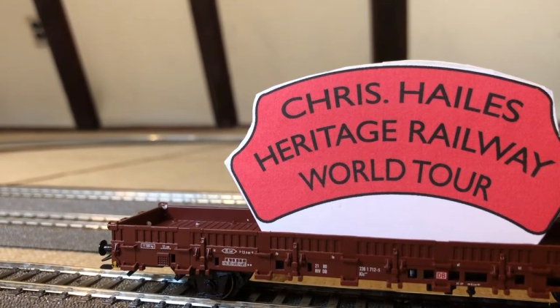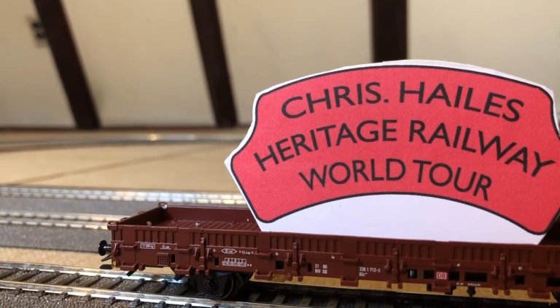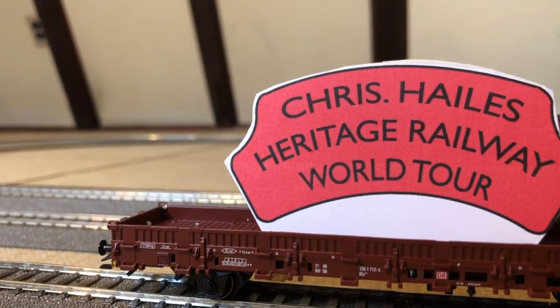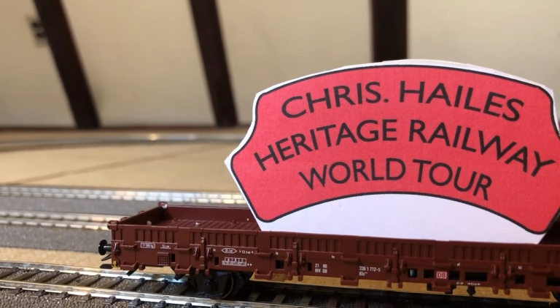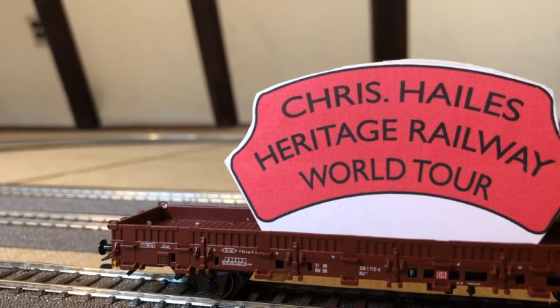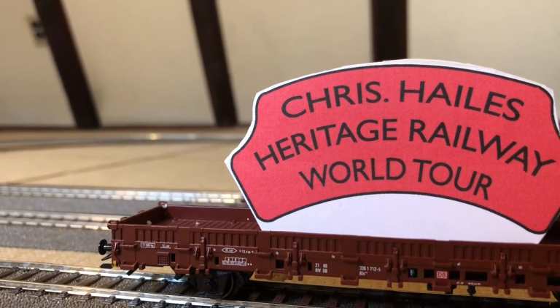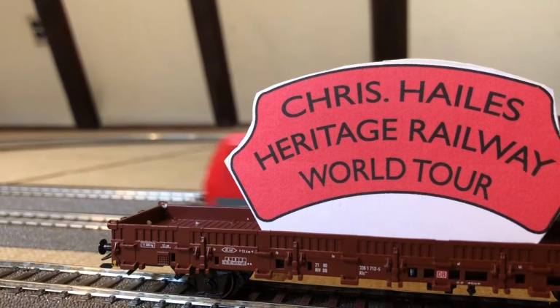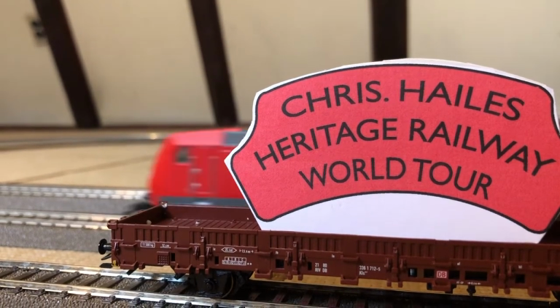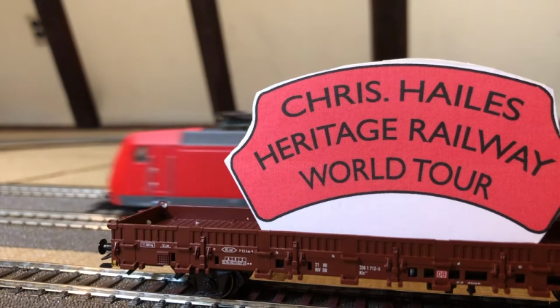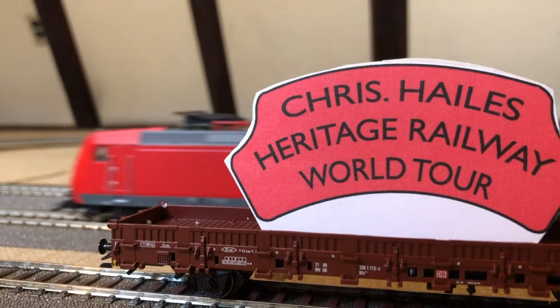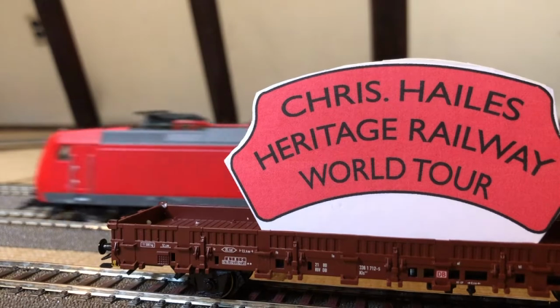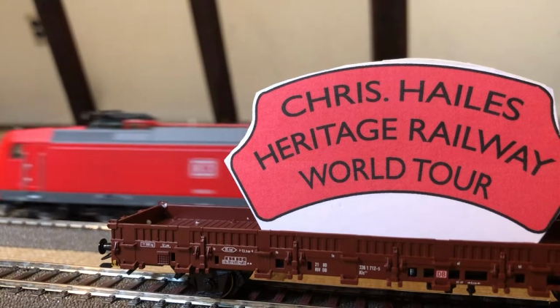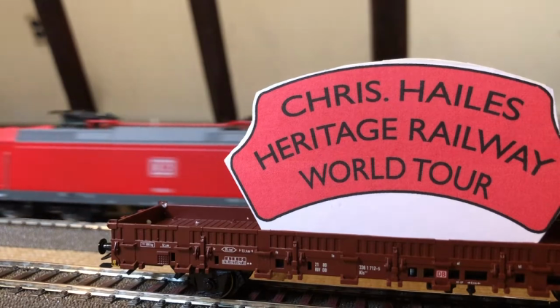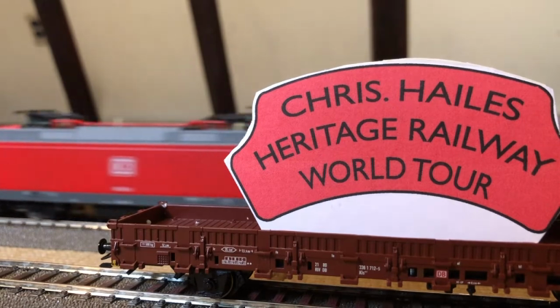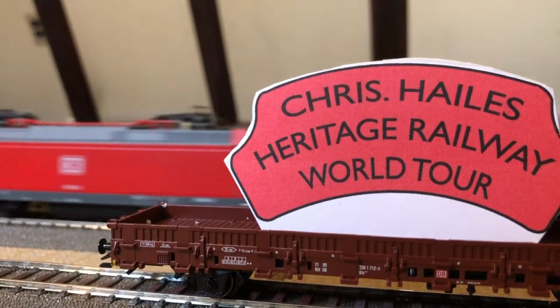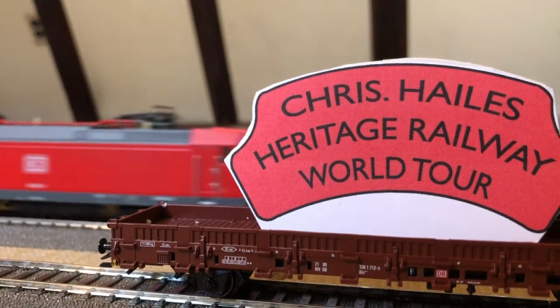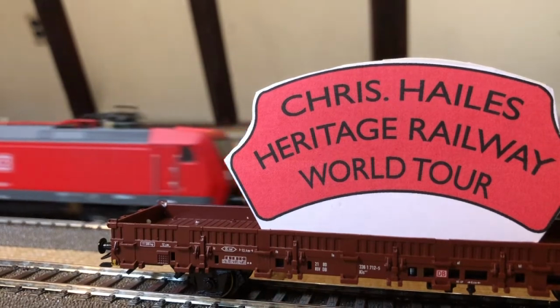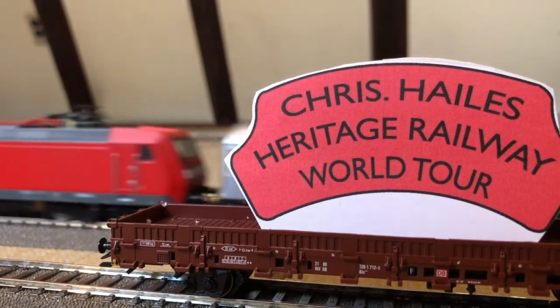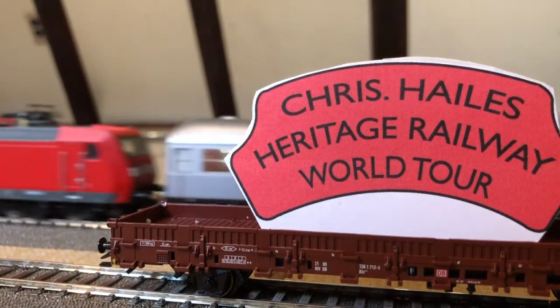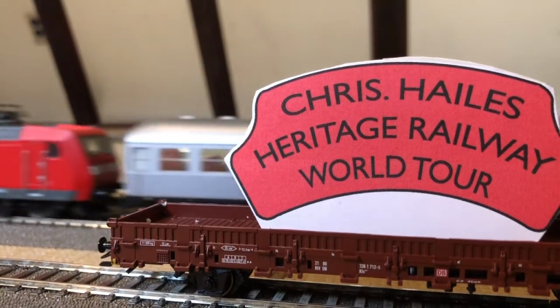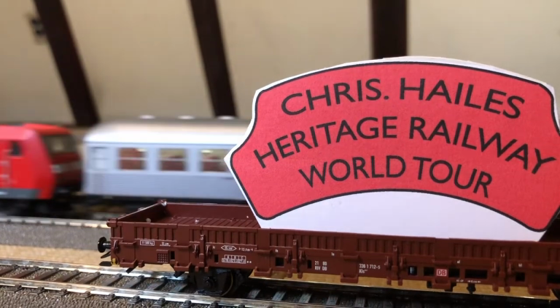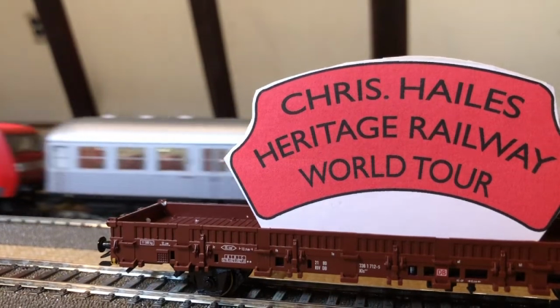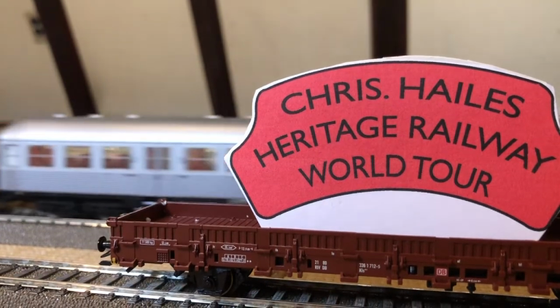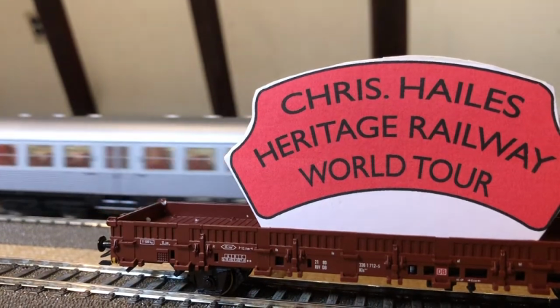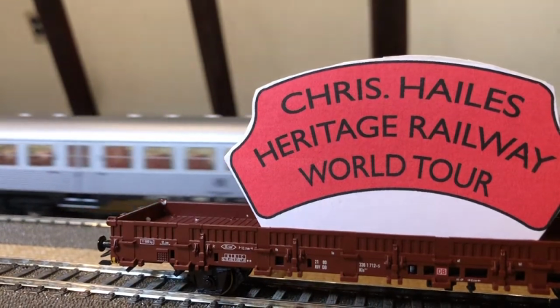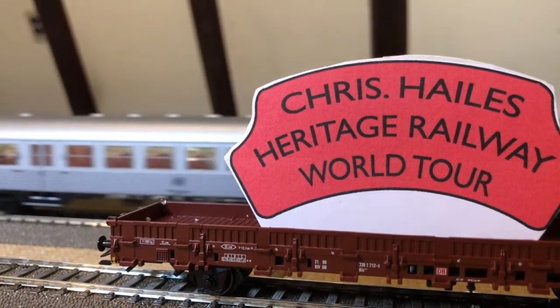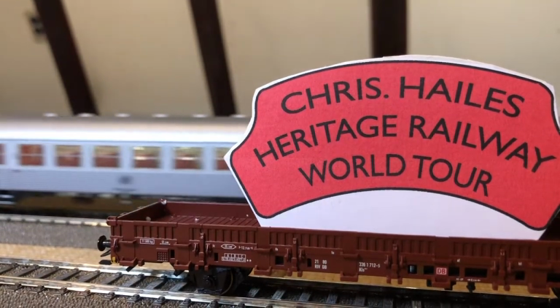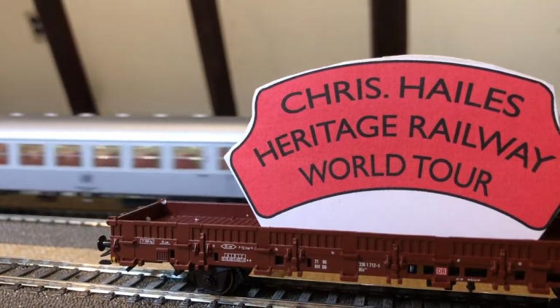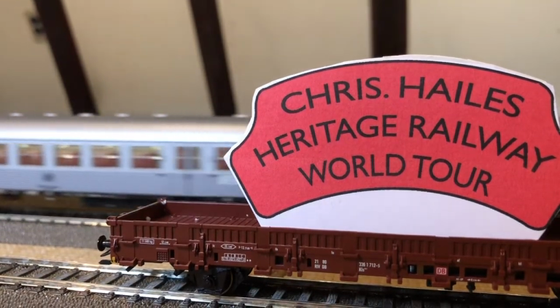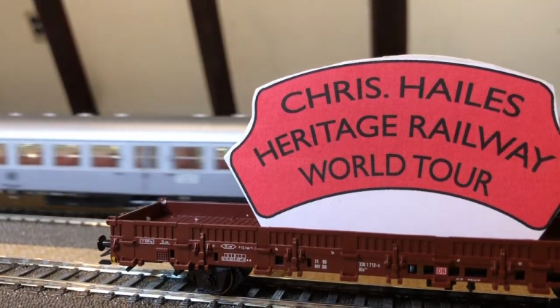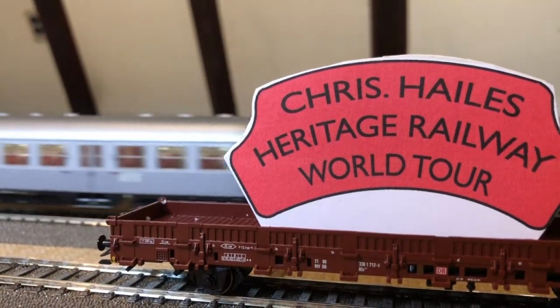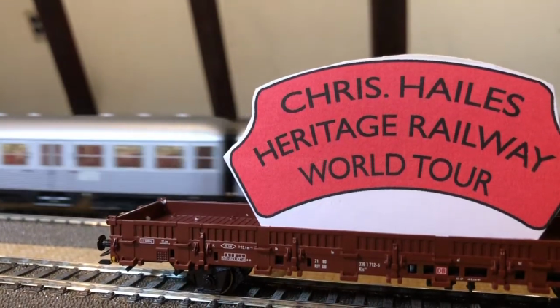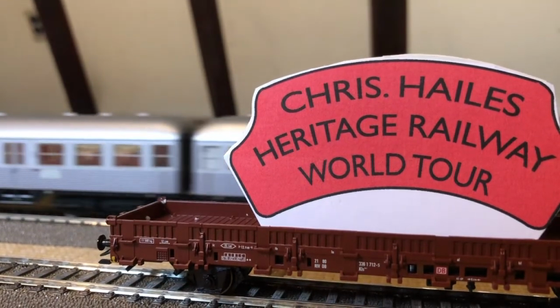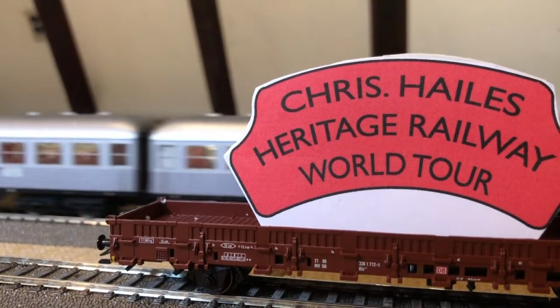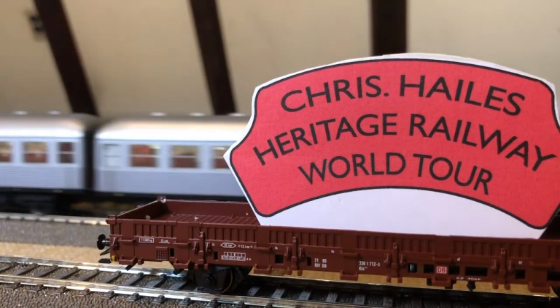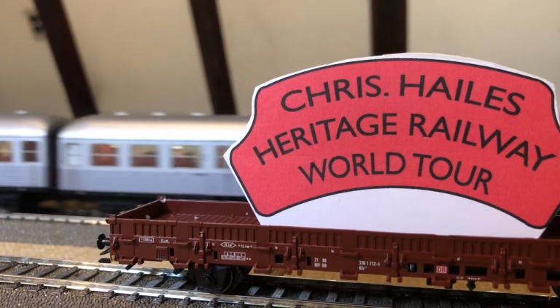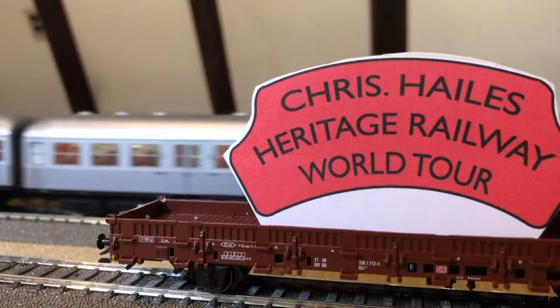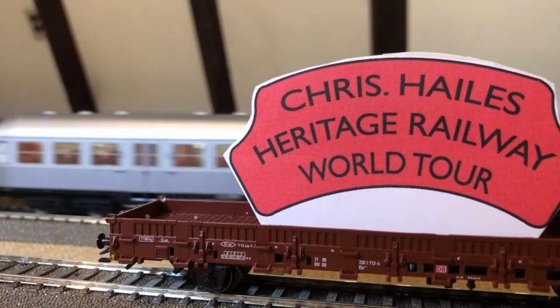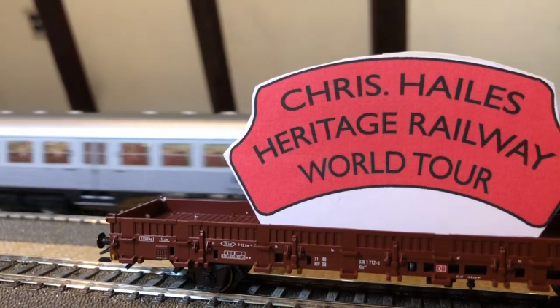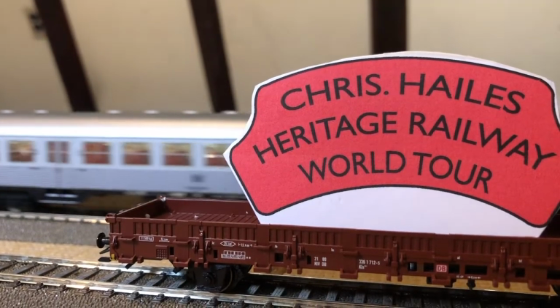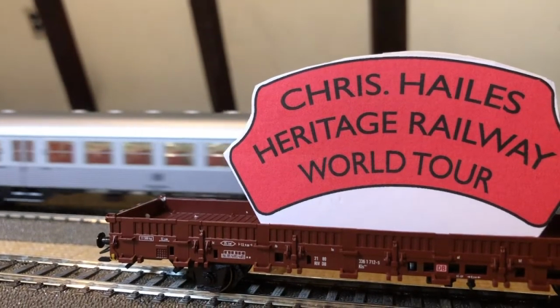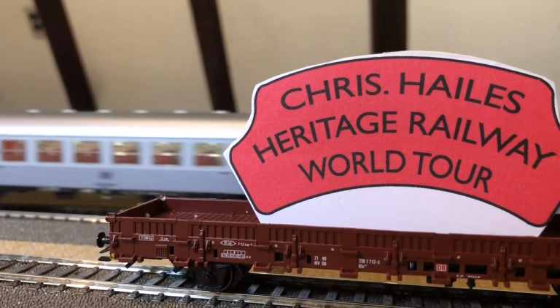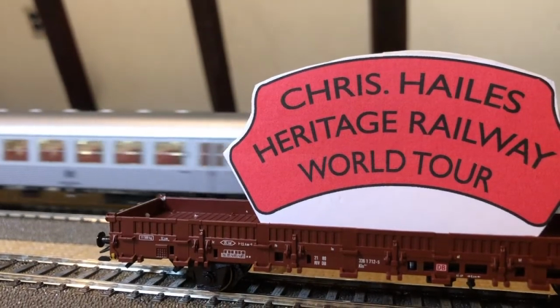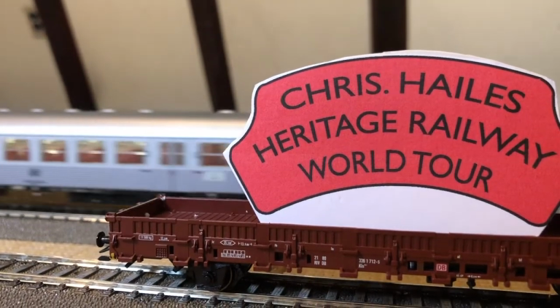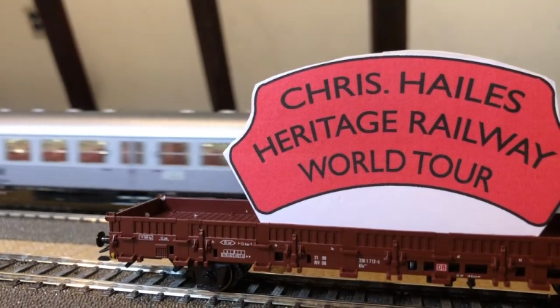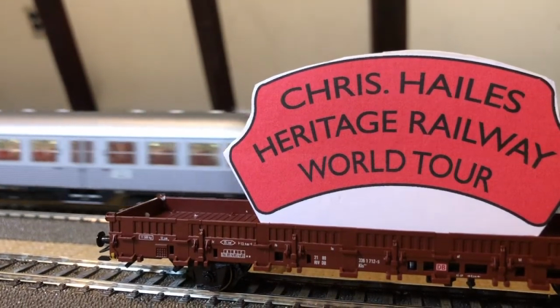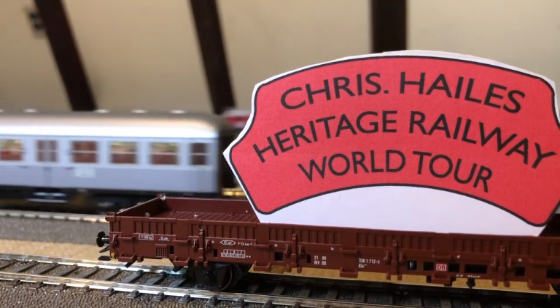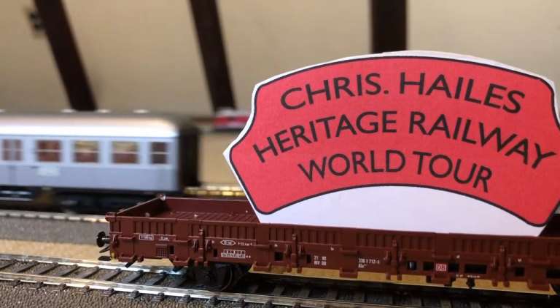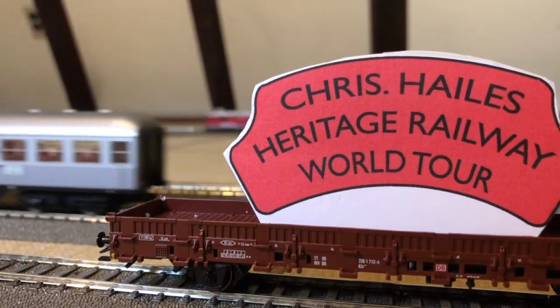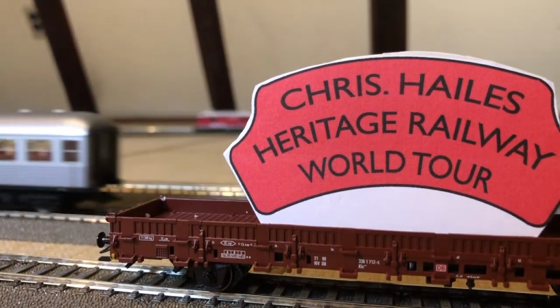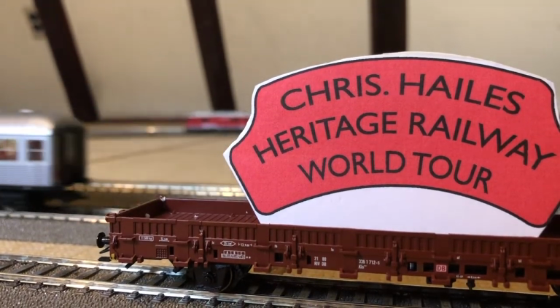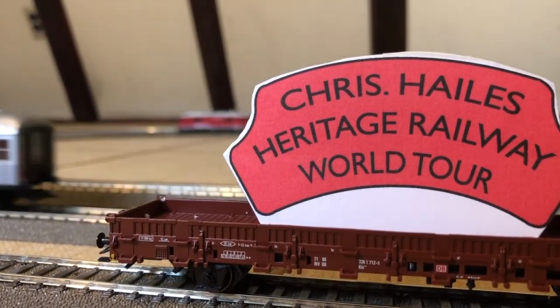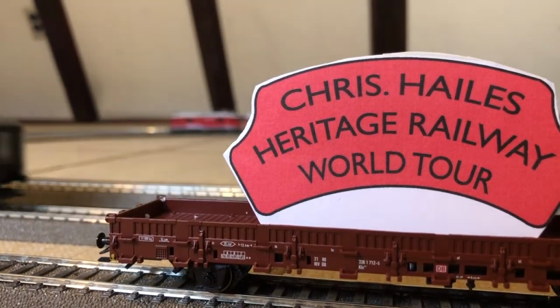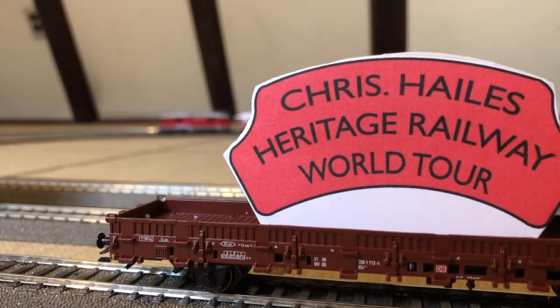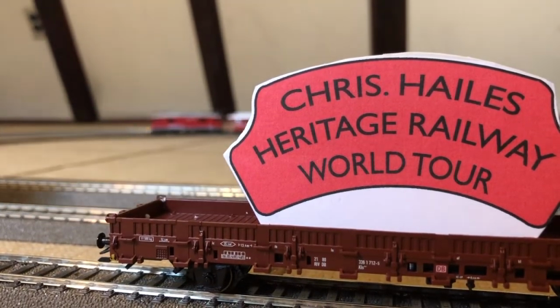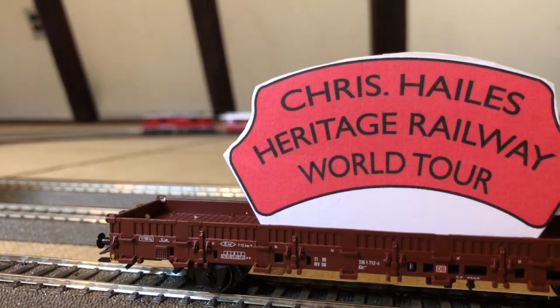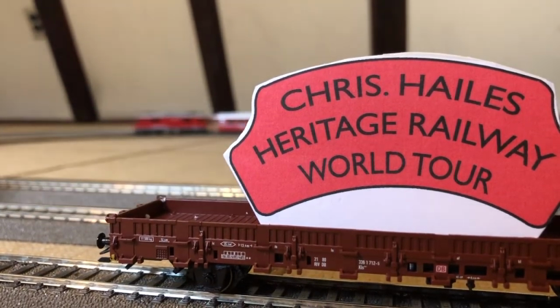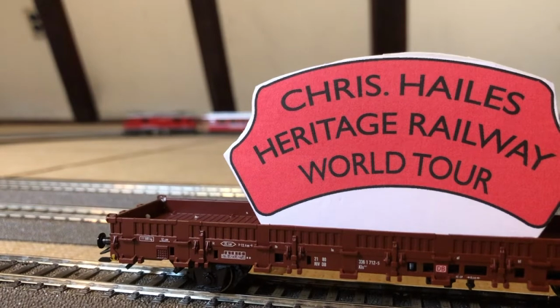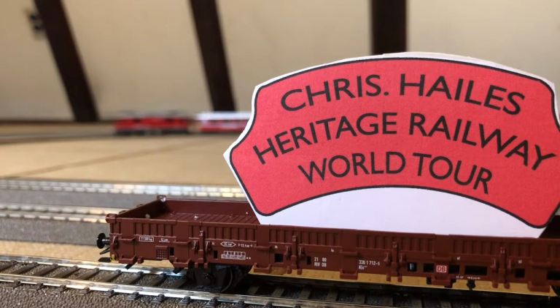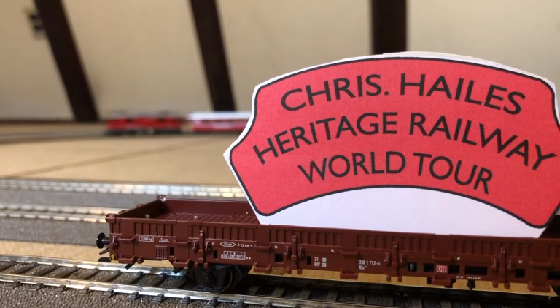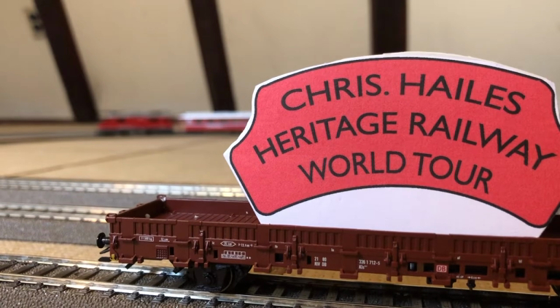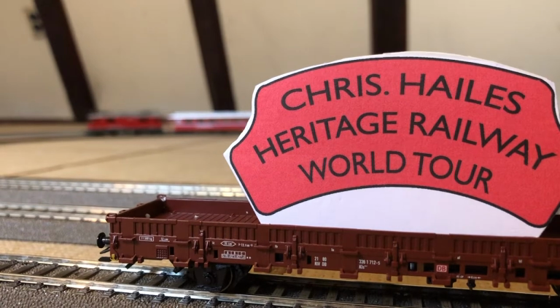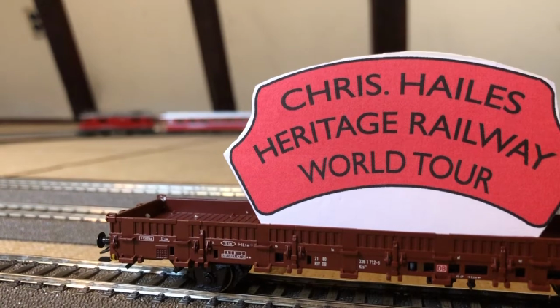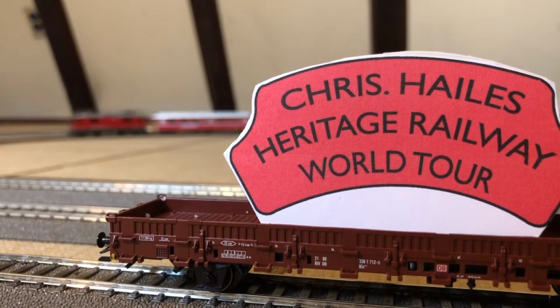Morning, this is Damien. You've probably seen me in the chat. These are my trains. This is my tribute to Chris.